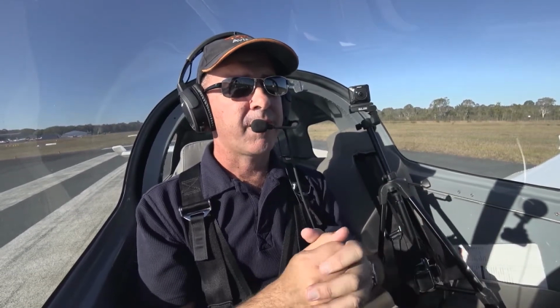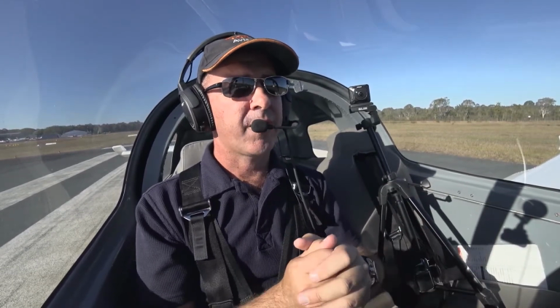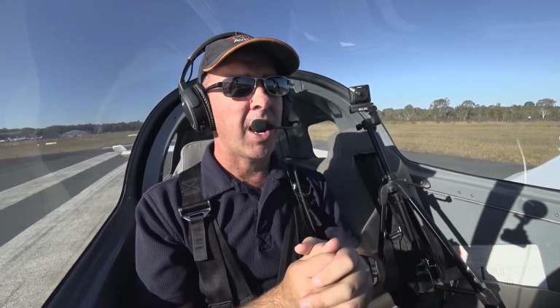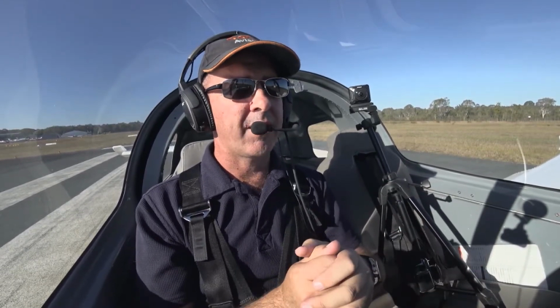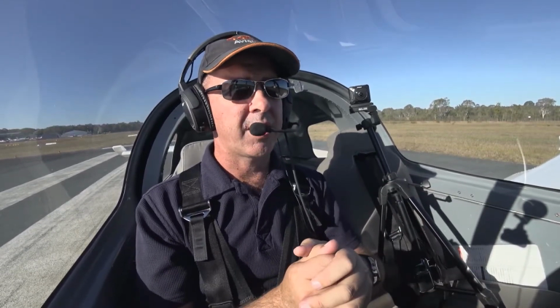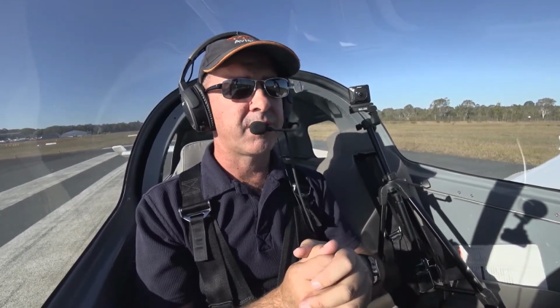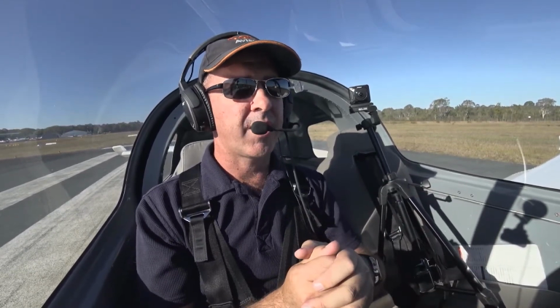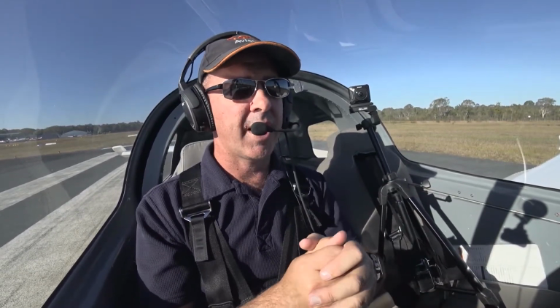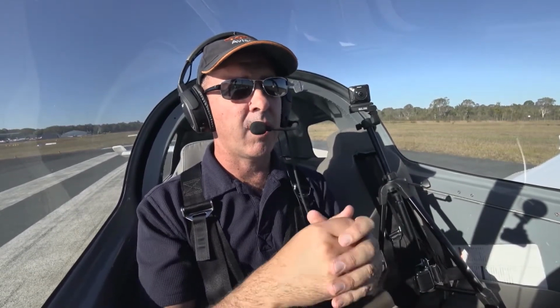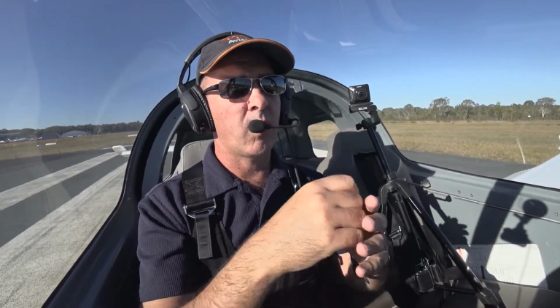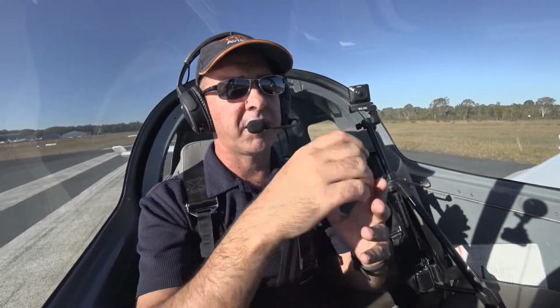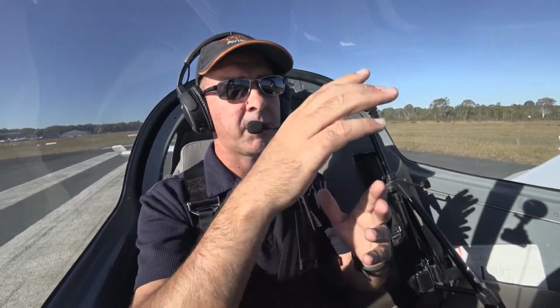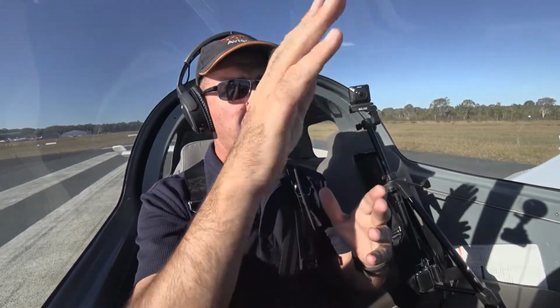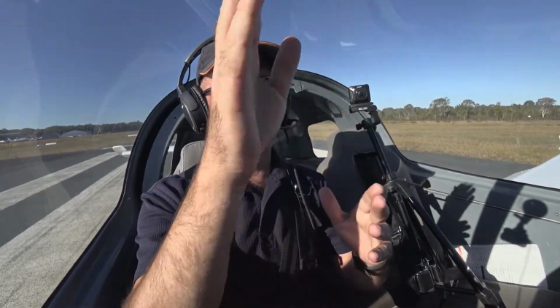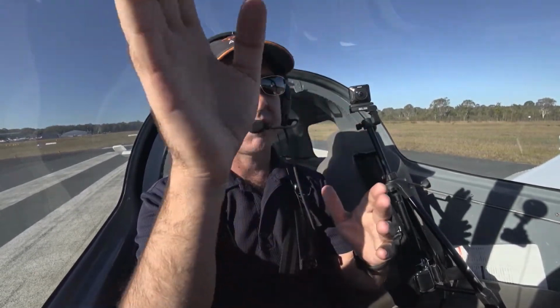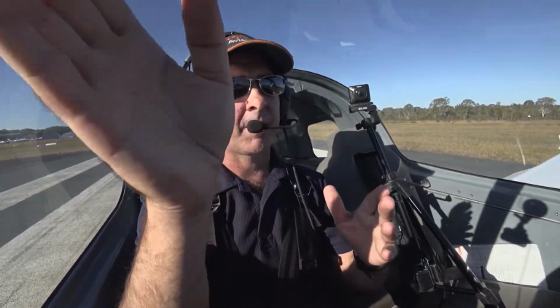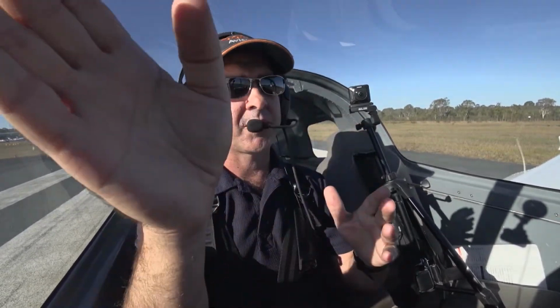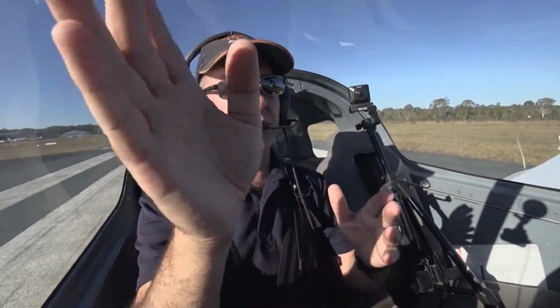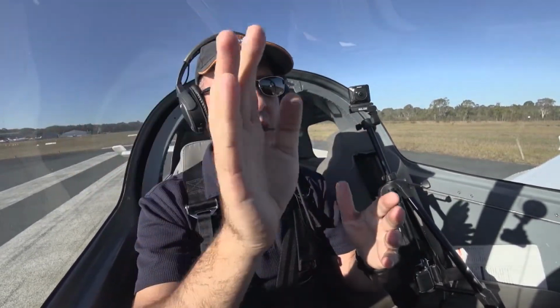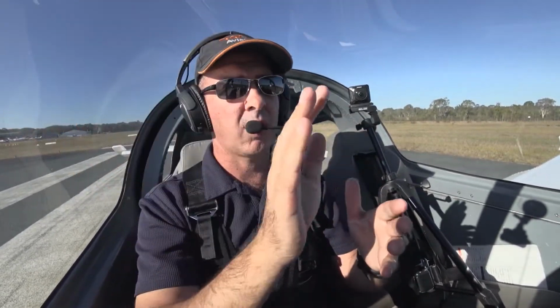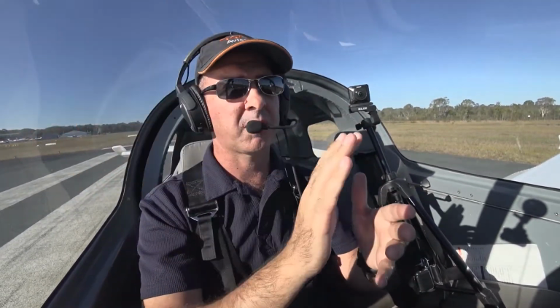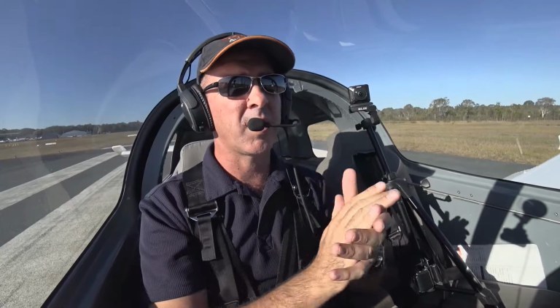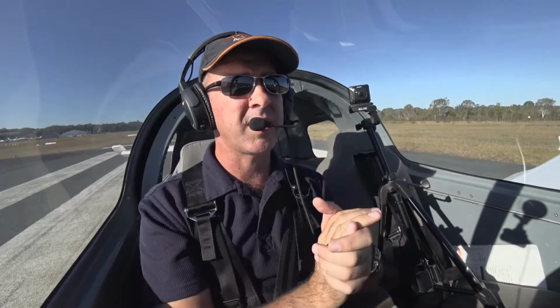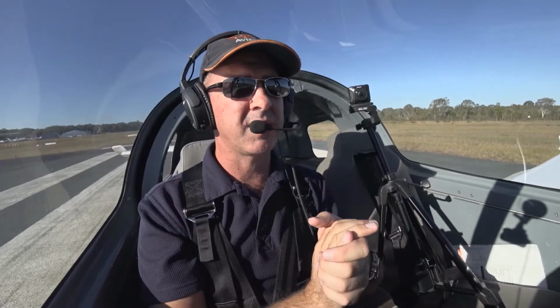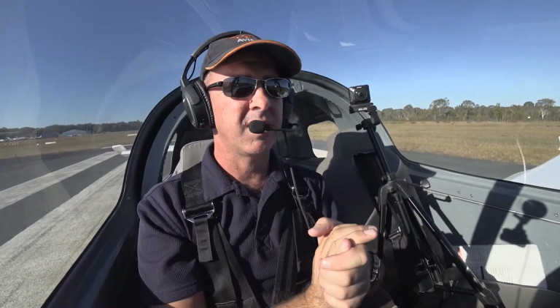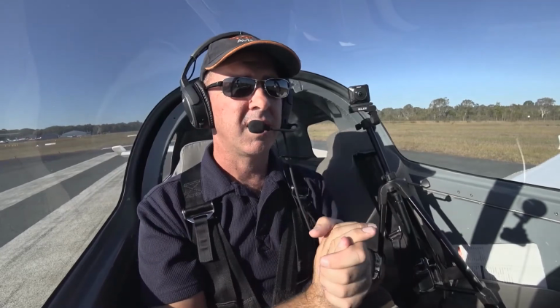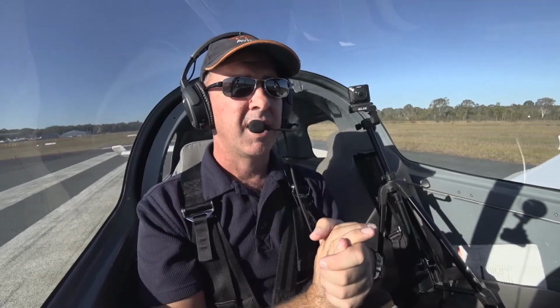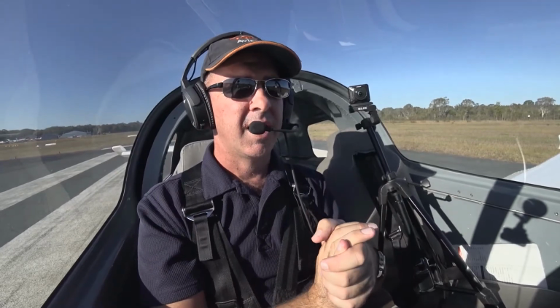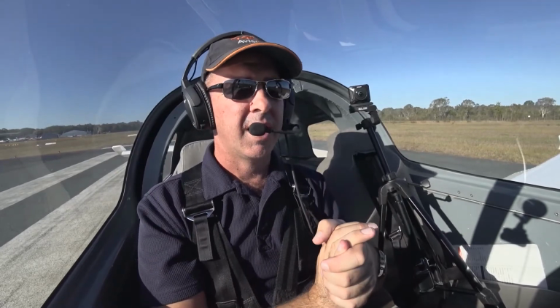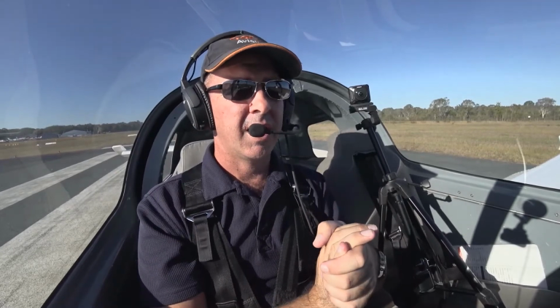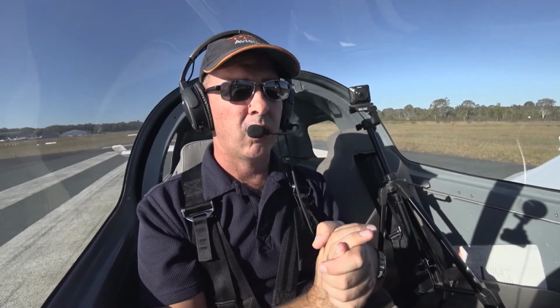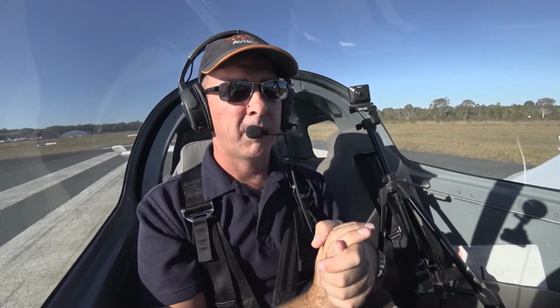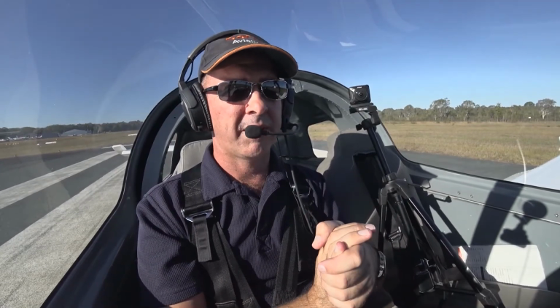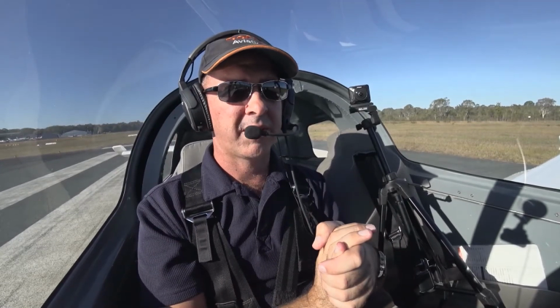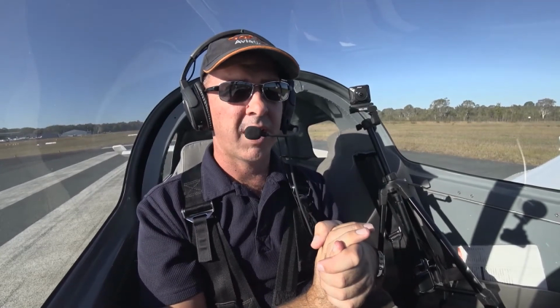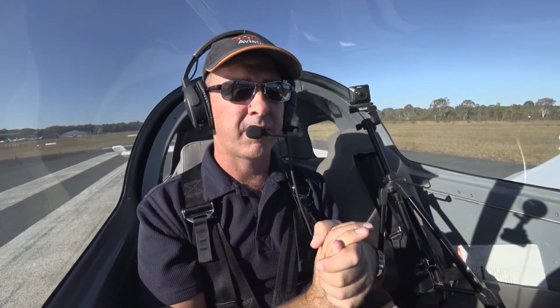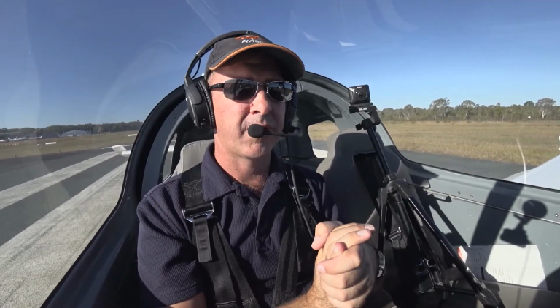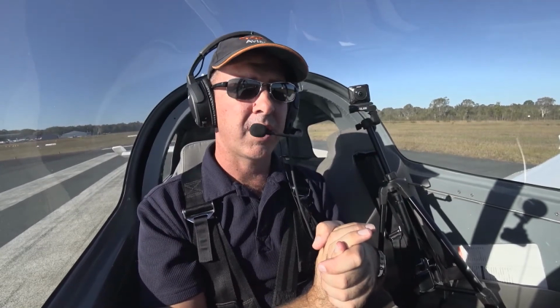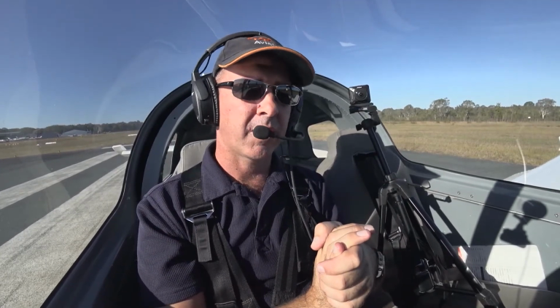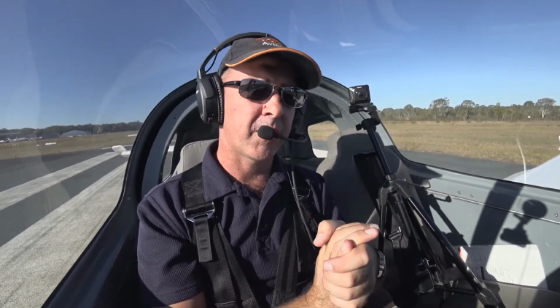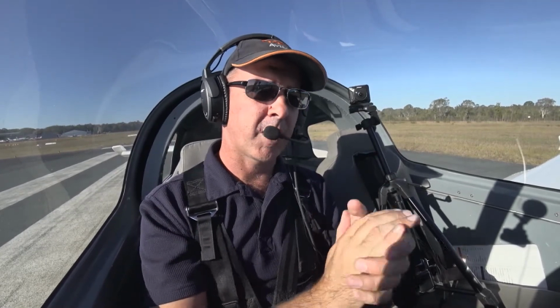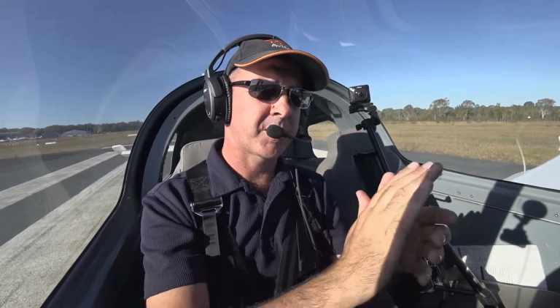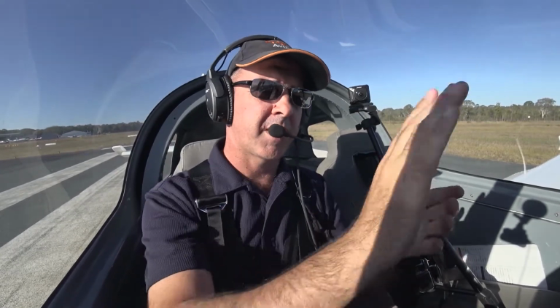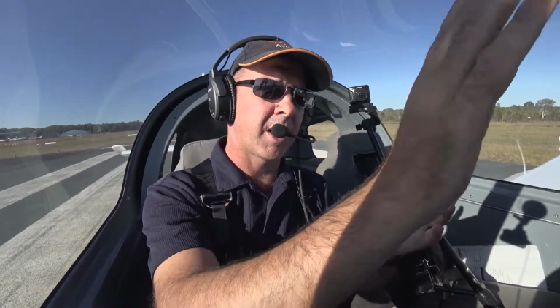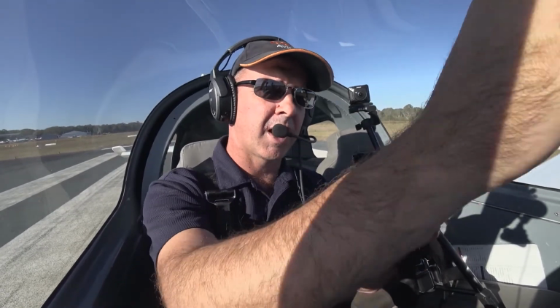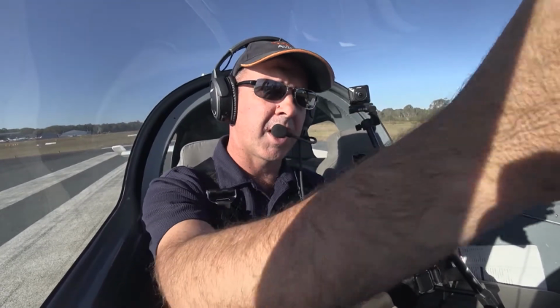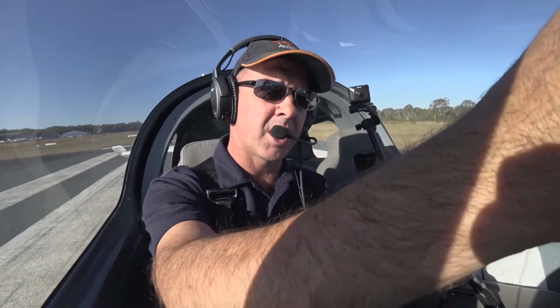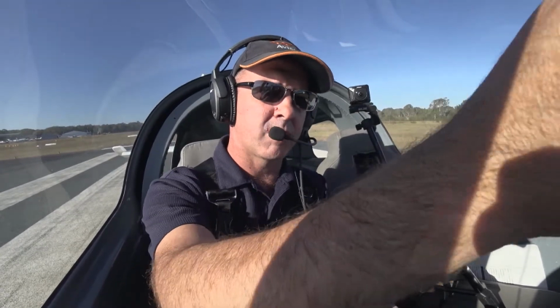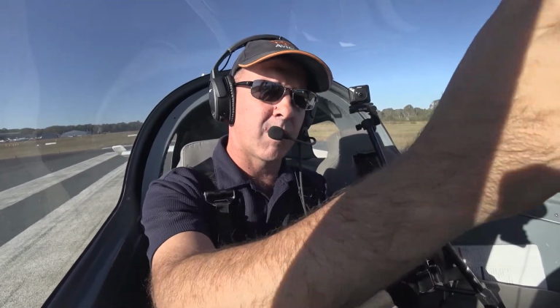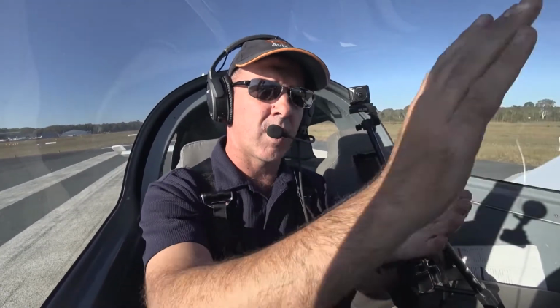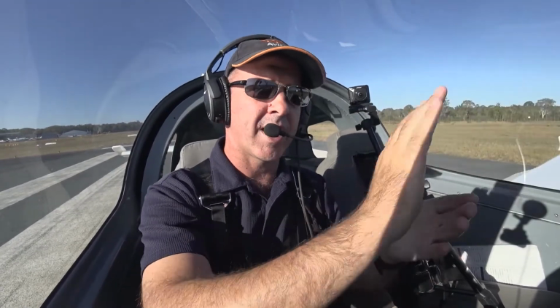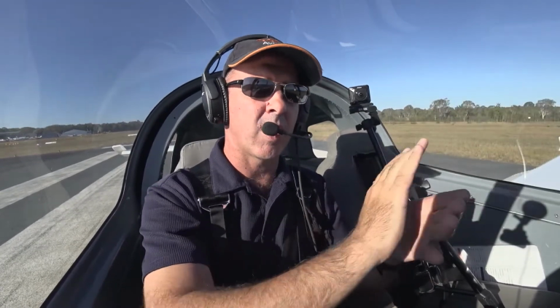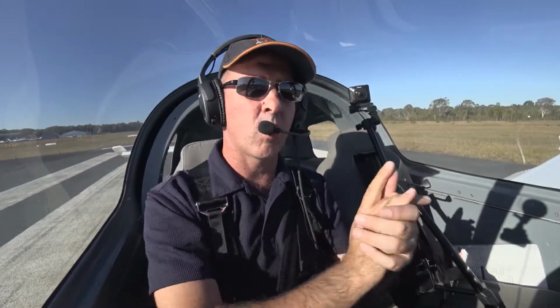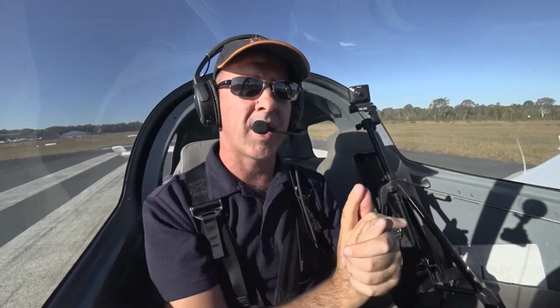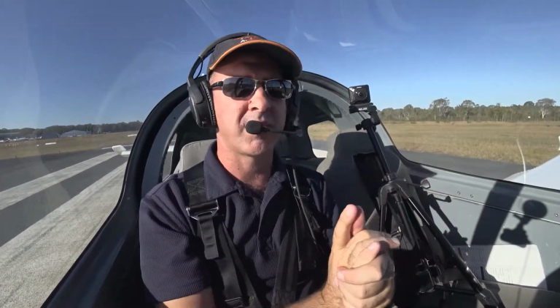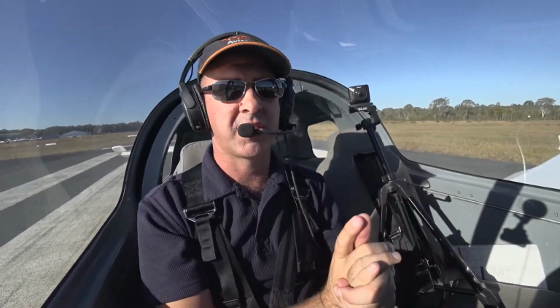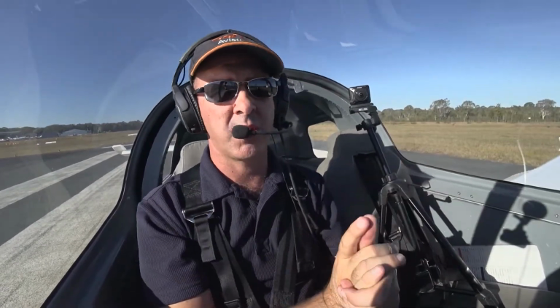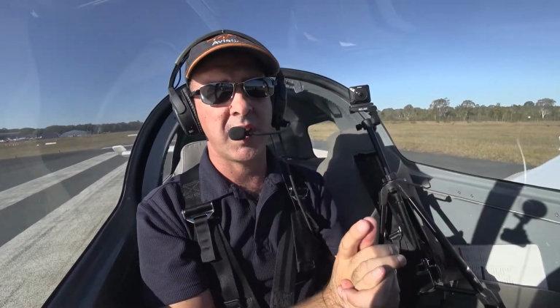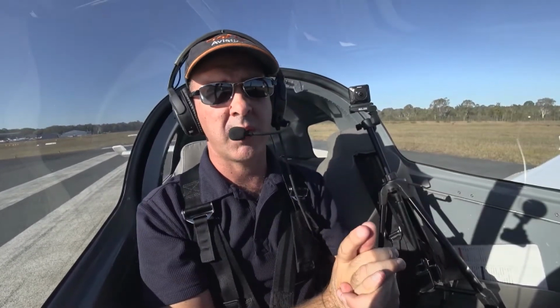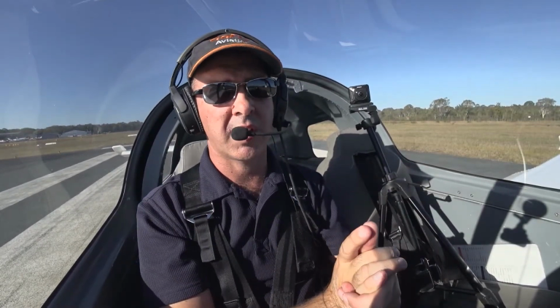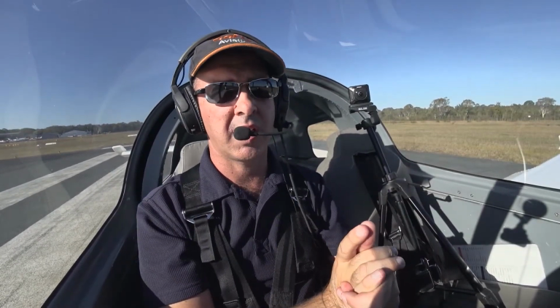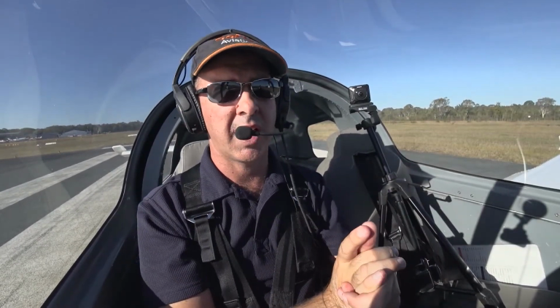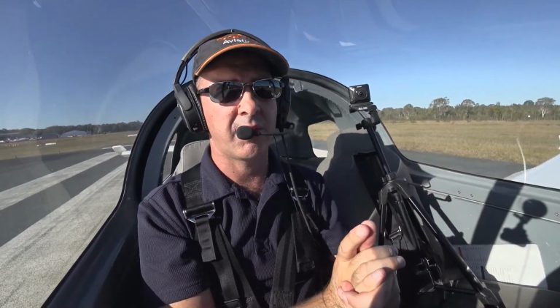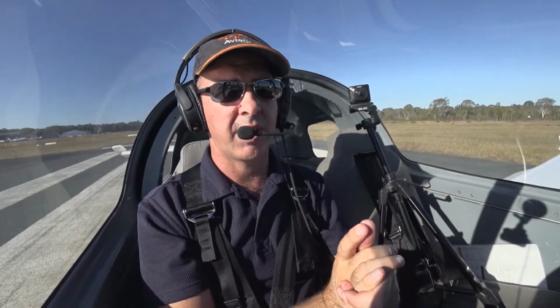If I have an engine failure once I'm on crosswind or above 700 feet, I've got the option of landing on runway 12 here at Philoundra.